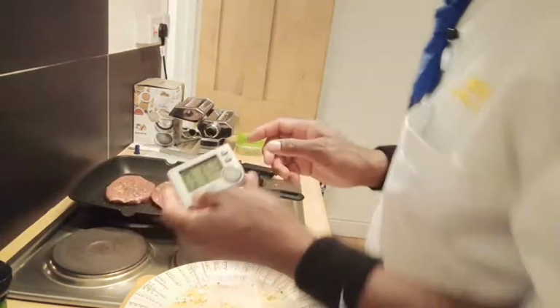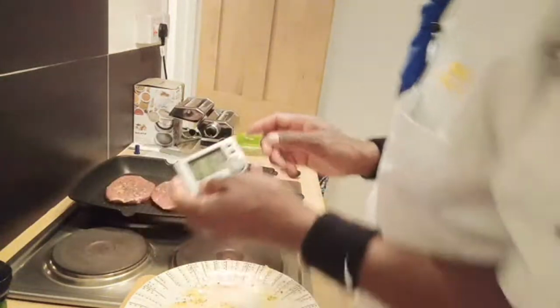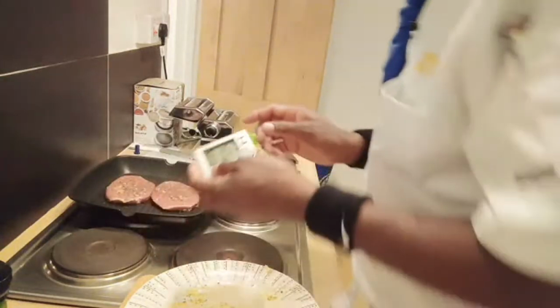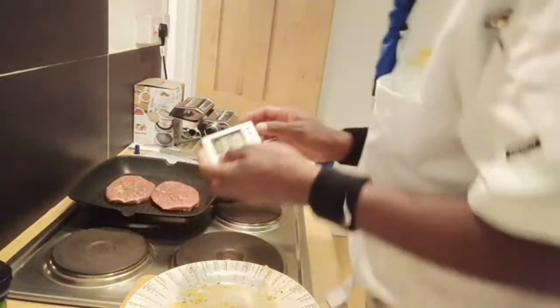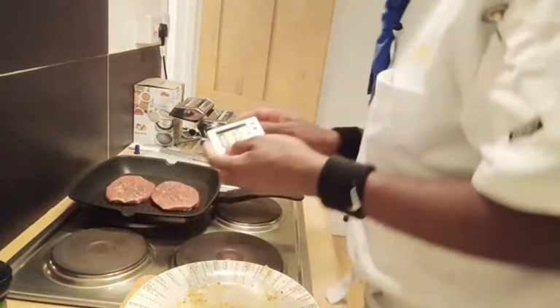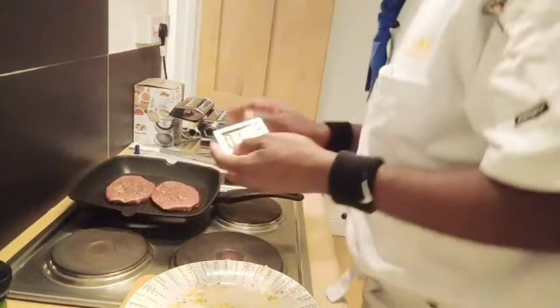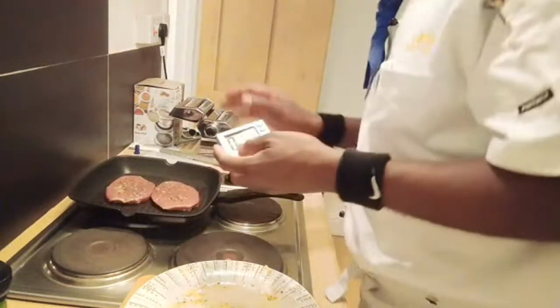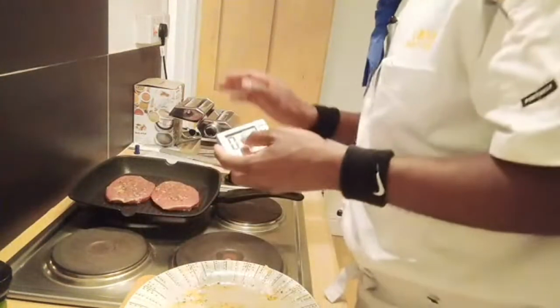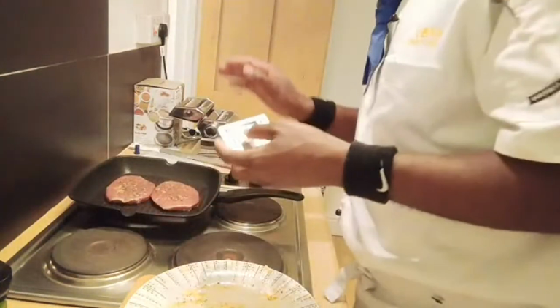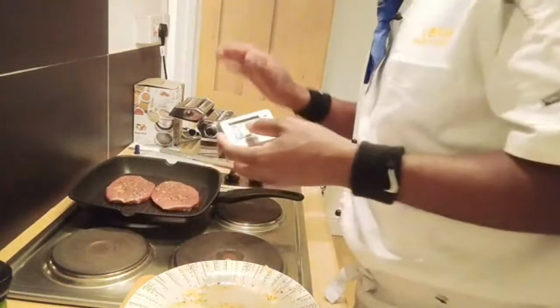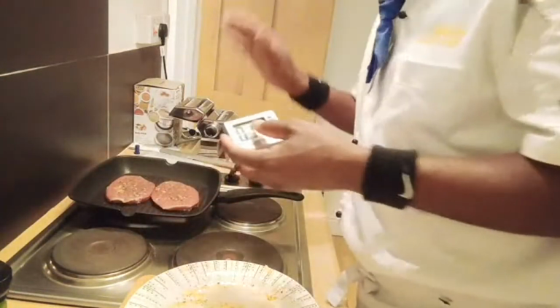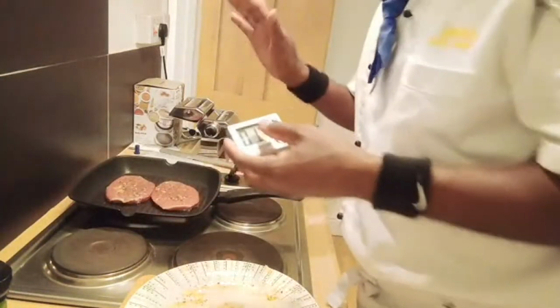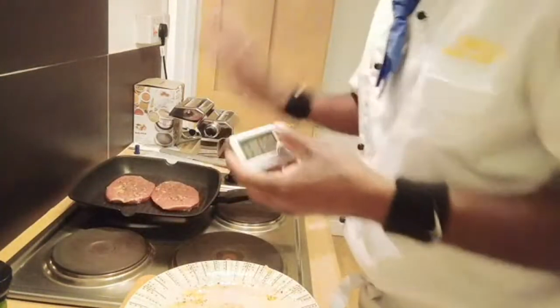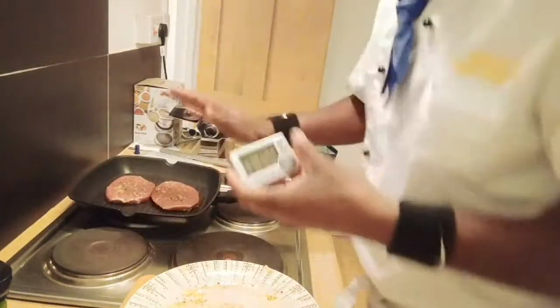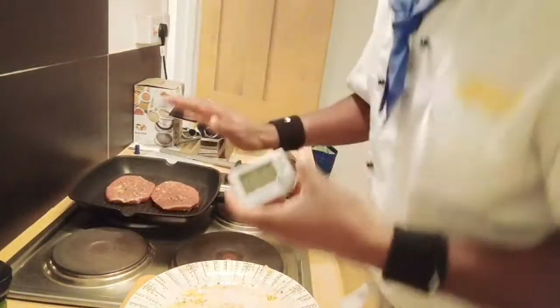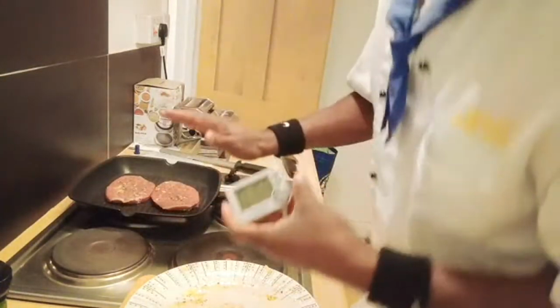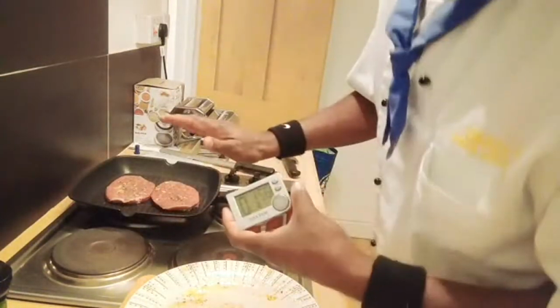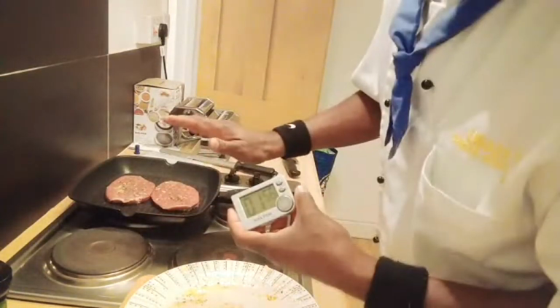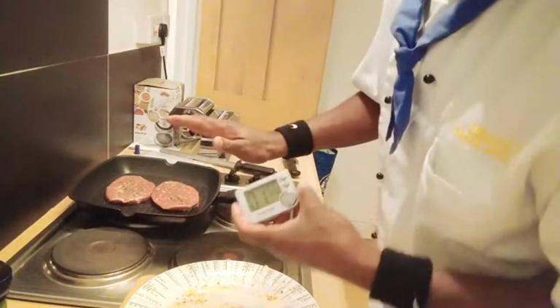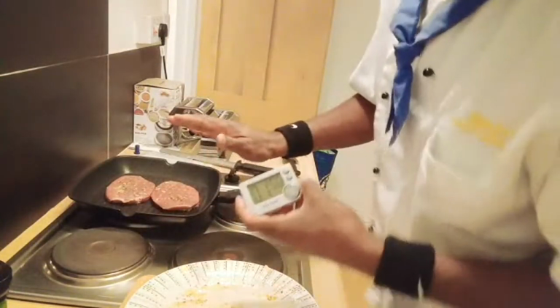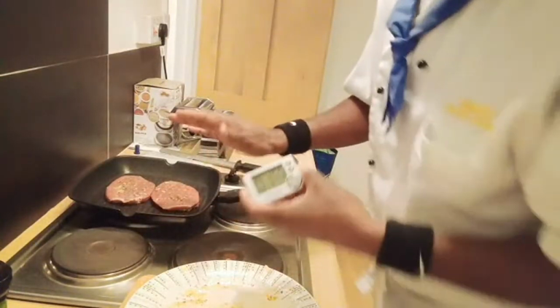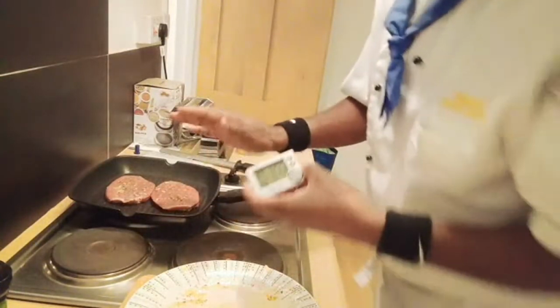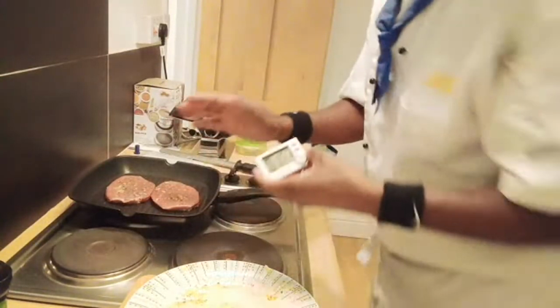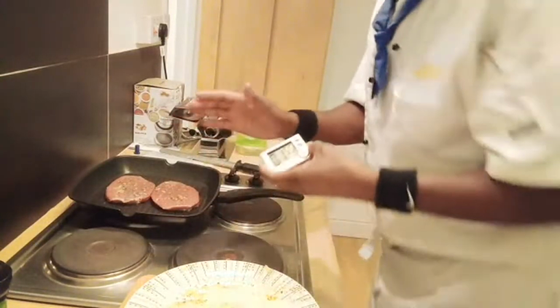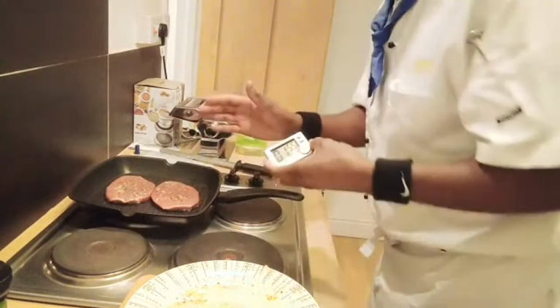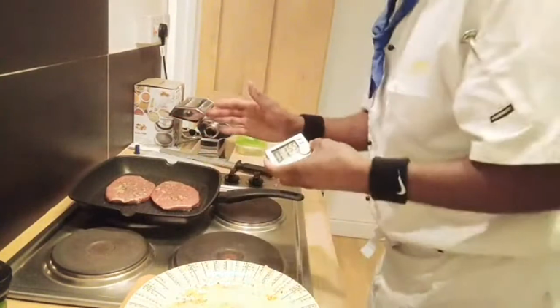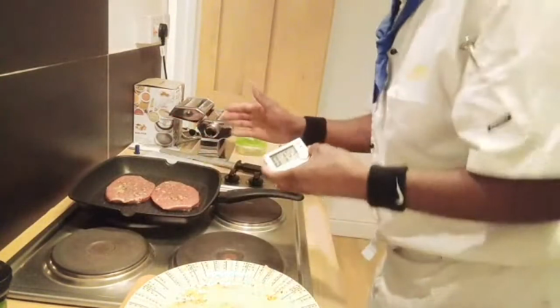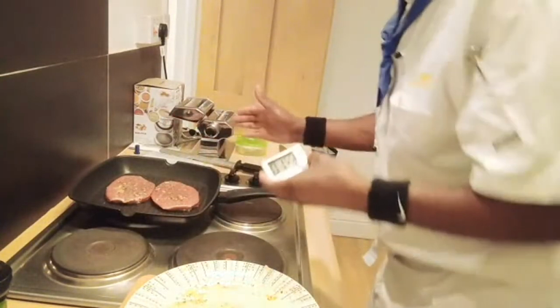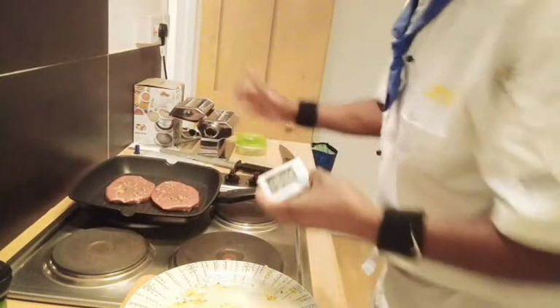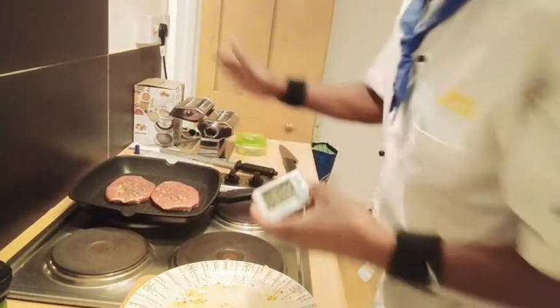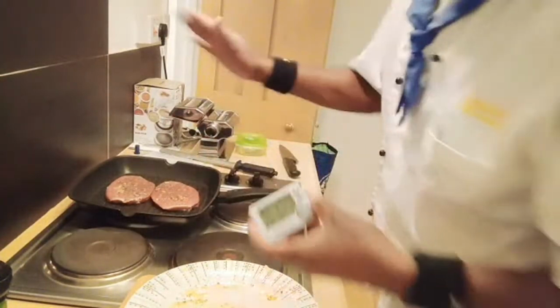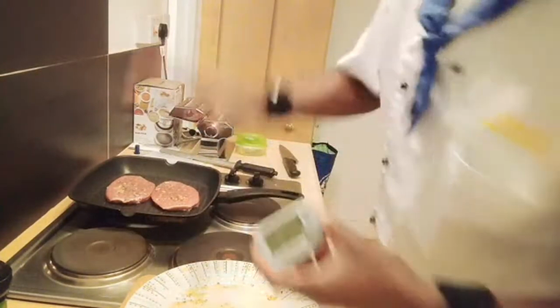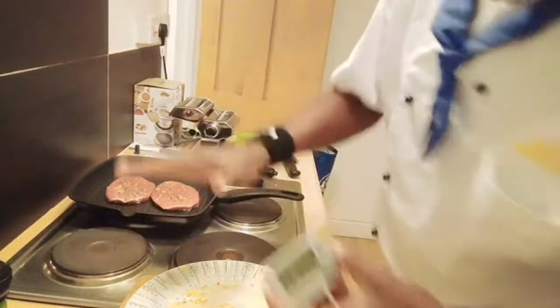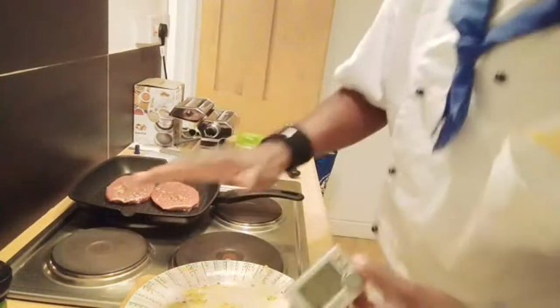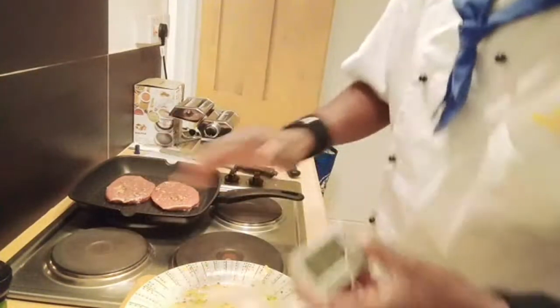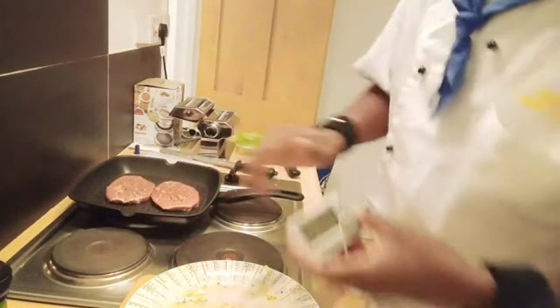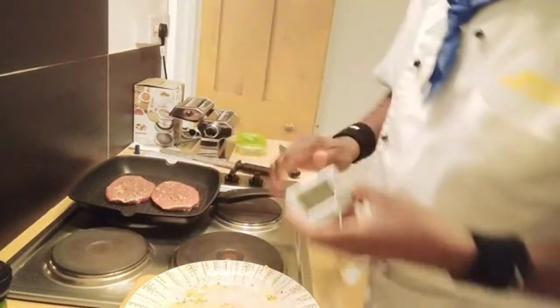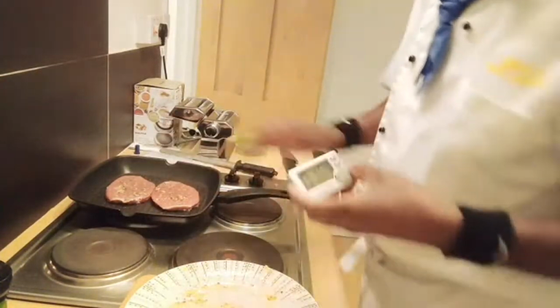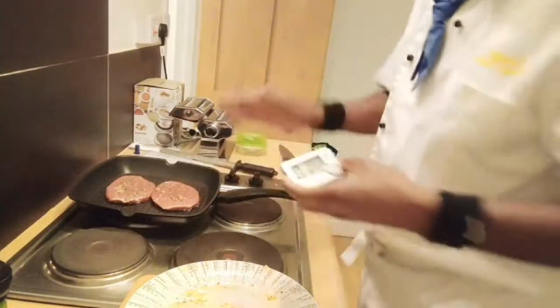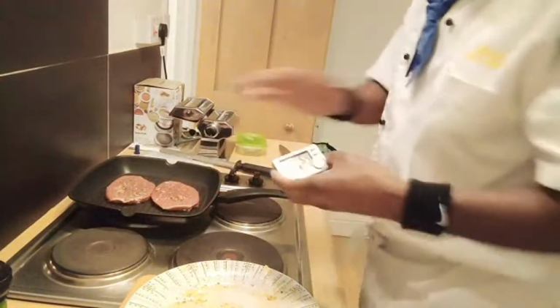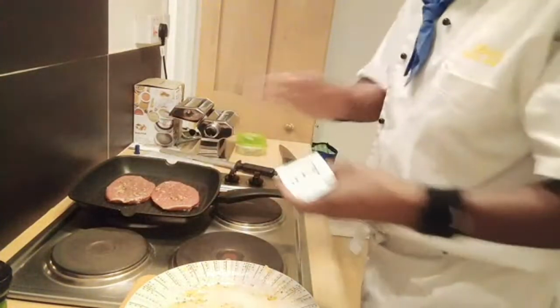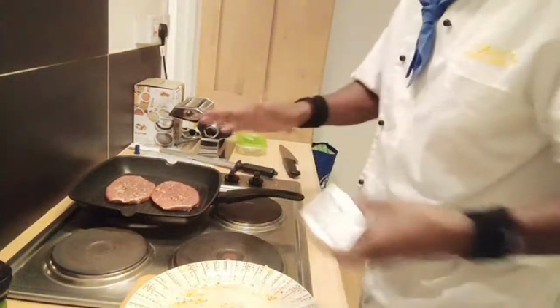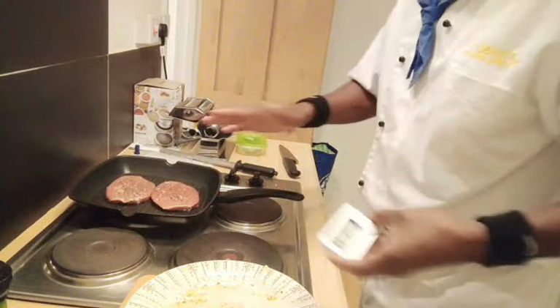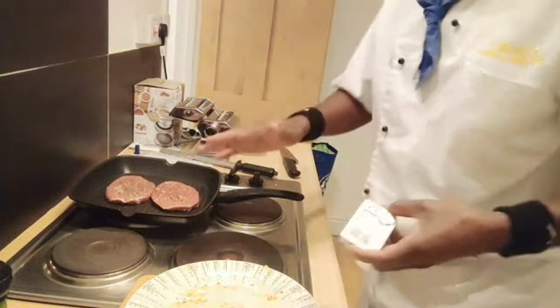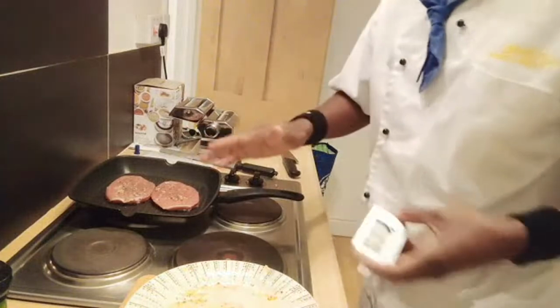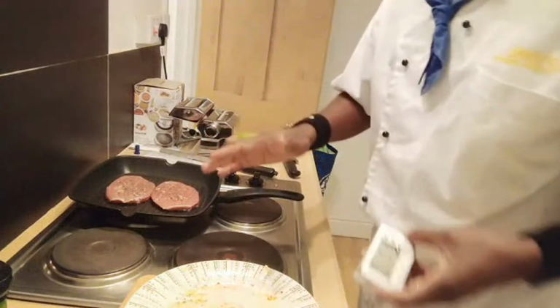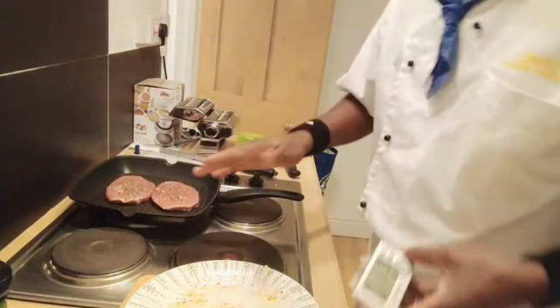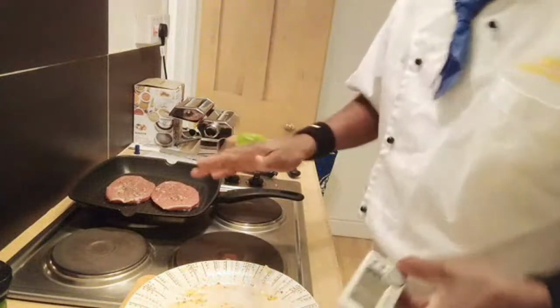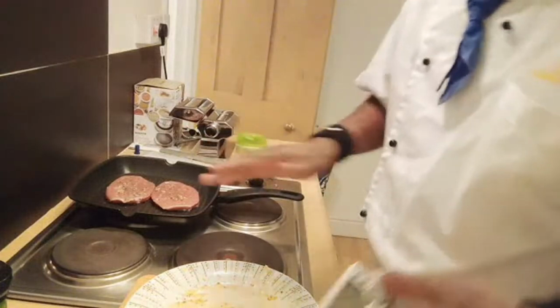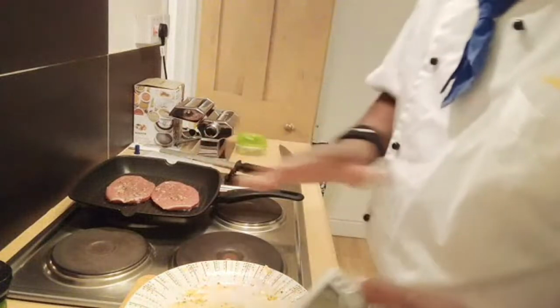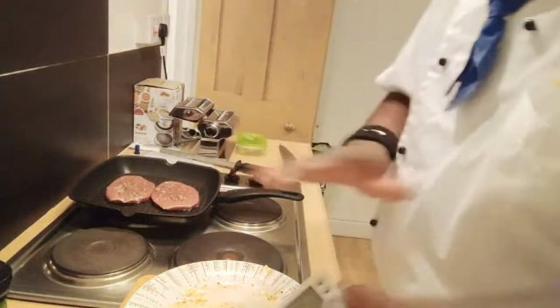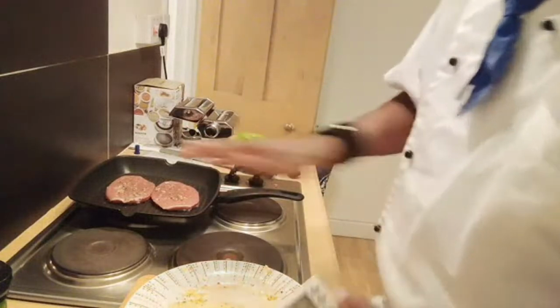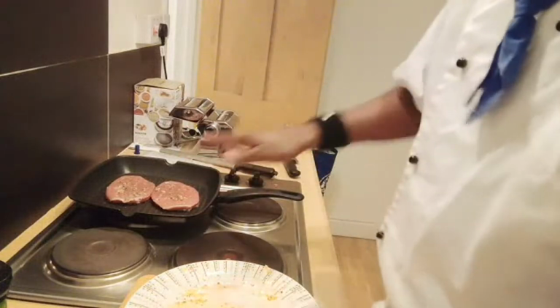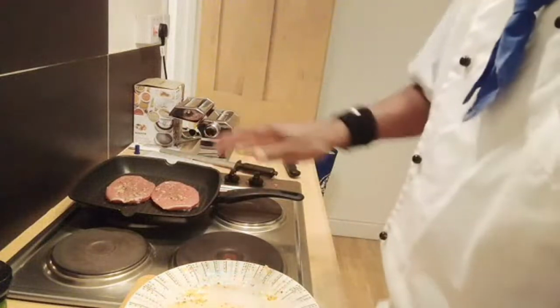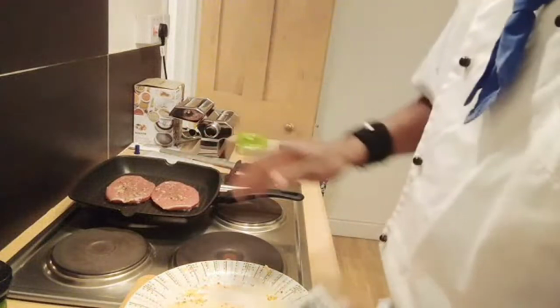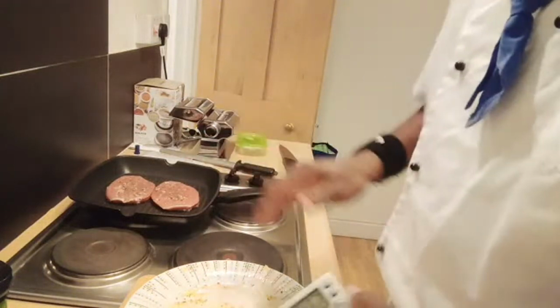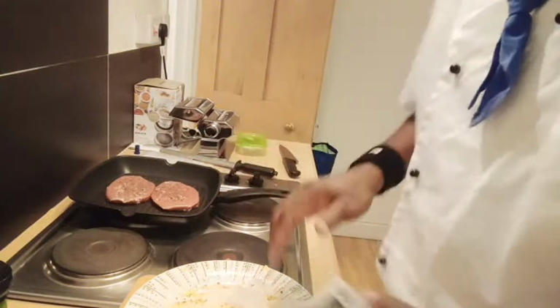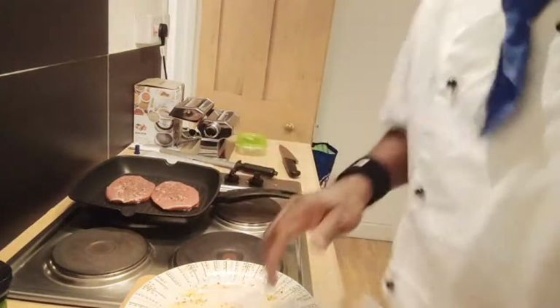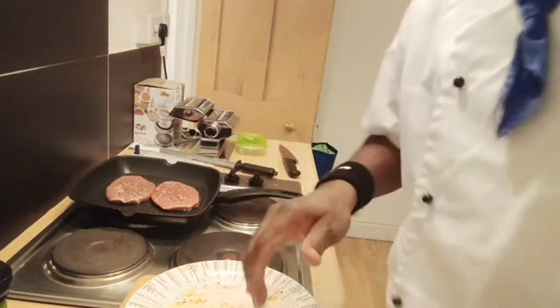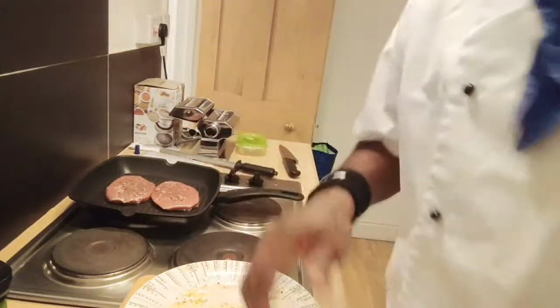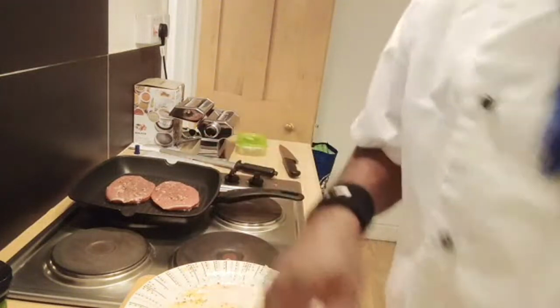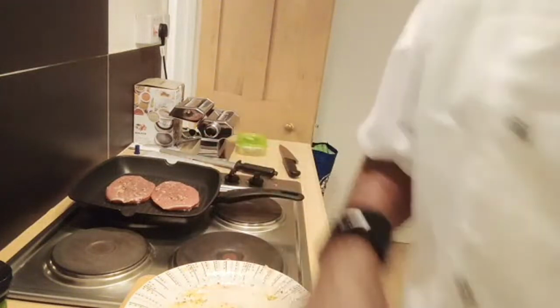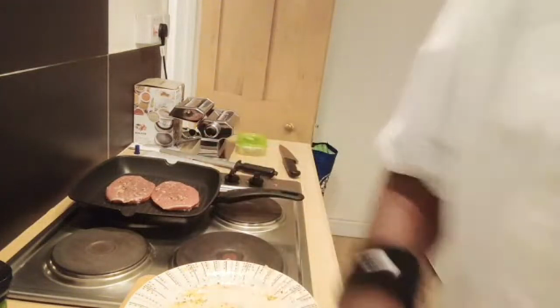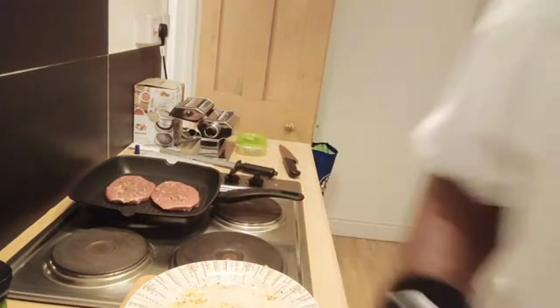After 2 minutes, I'm going to flip that over straight away - nice and easy, lovely. Remember, we want it about 63 degrees, so I'm going to probe it.